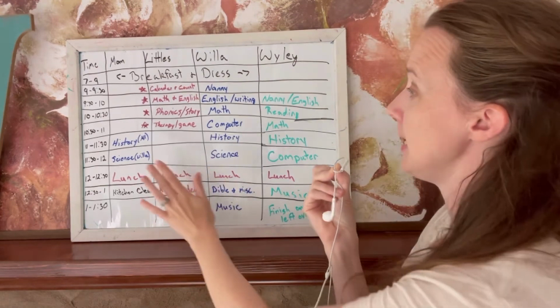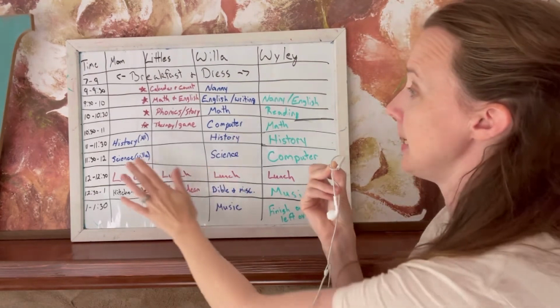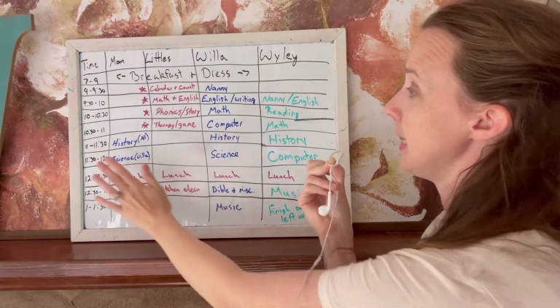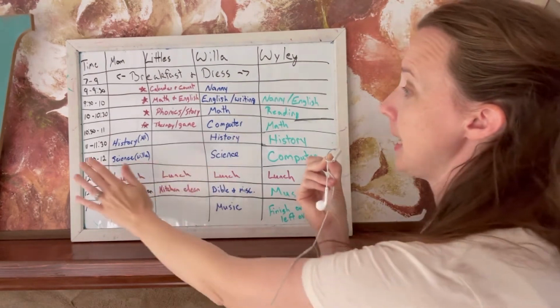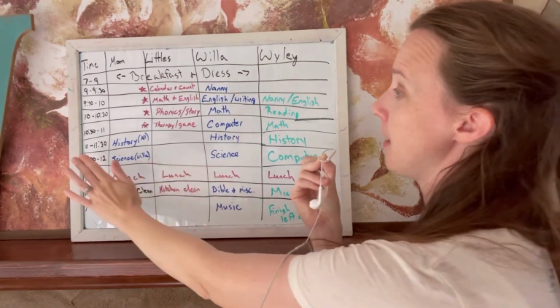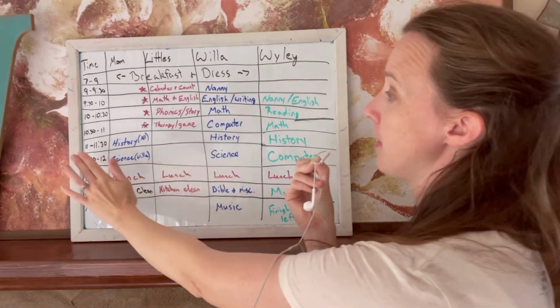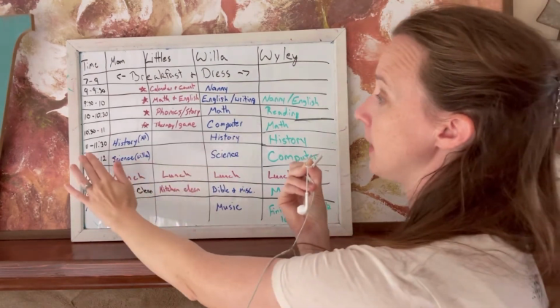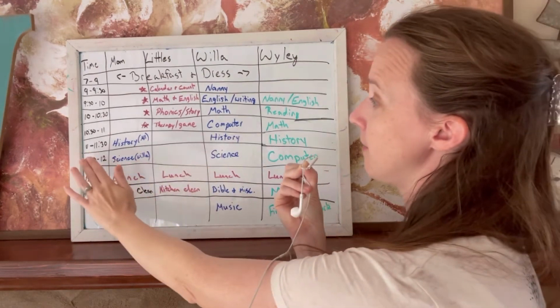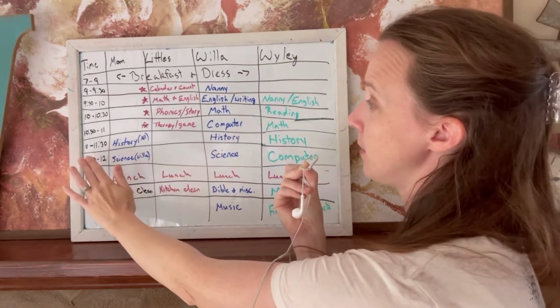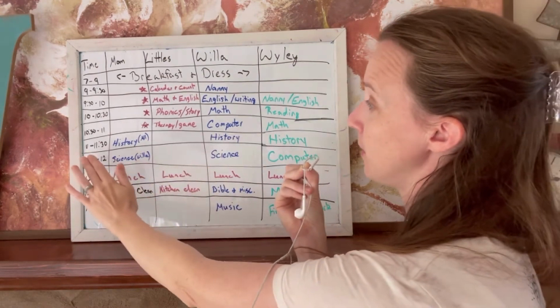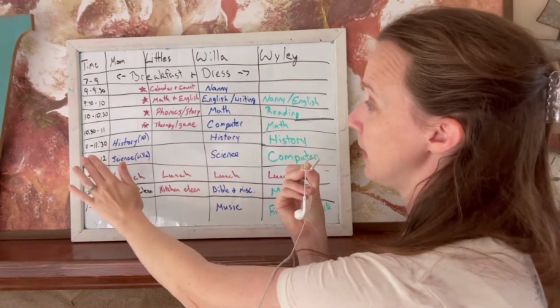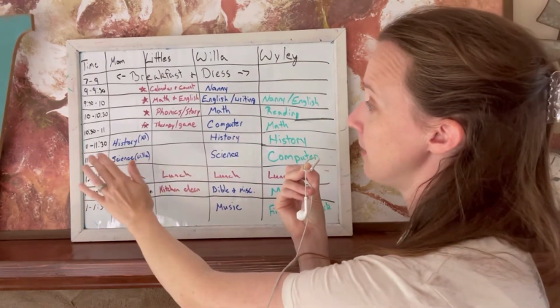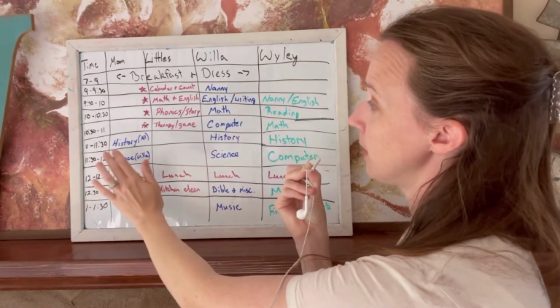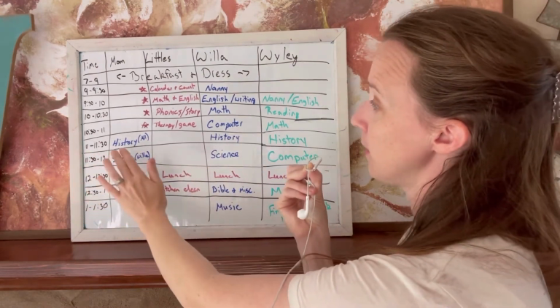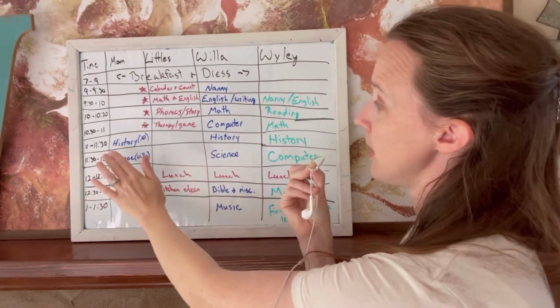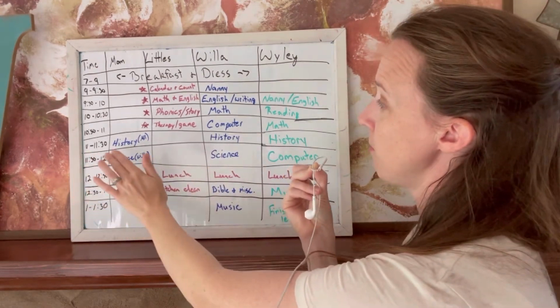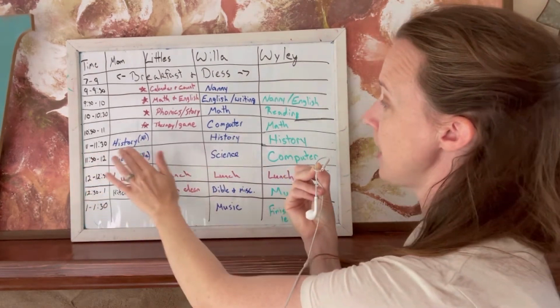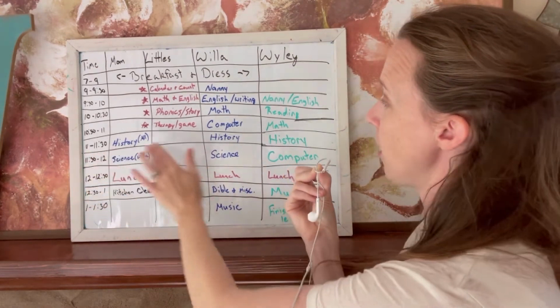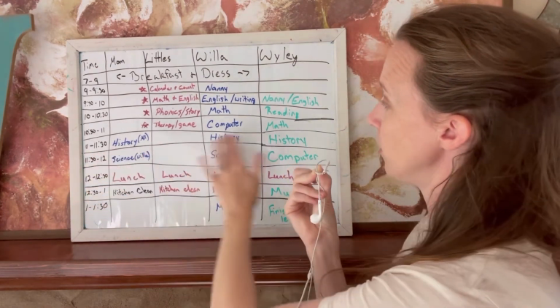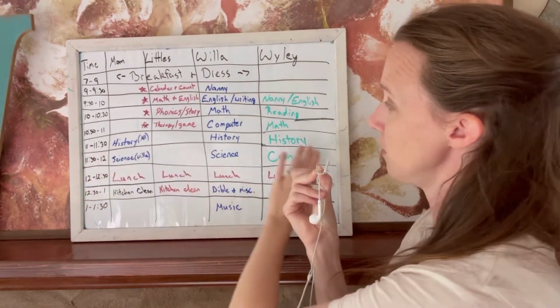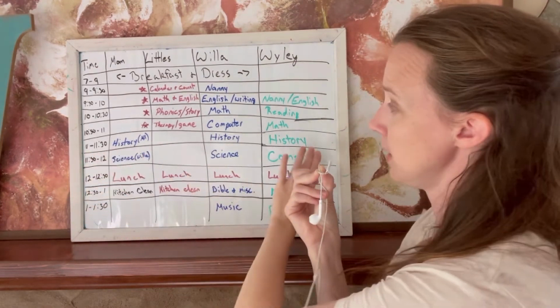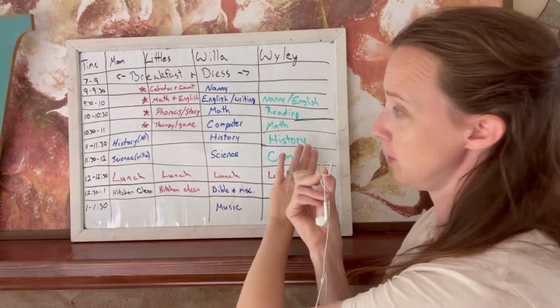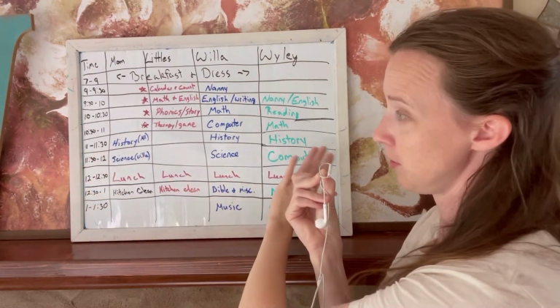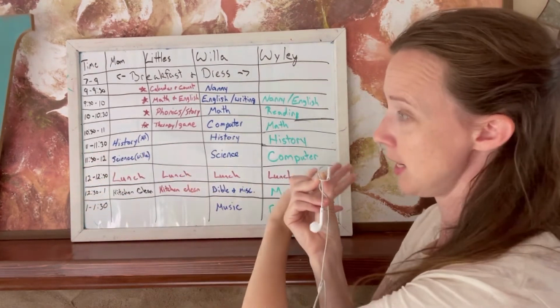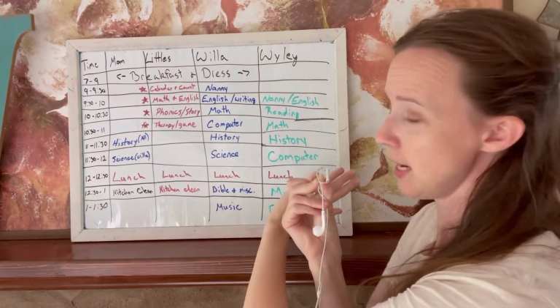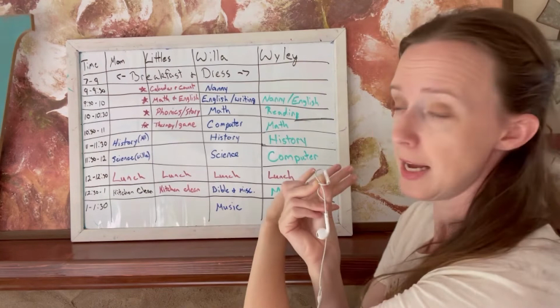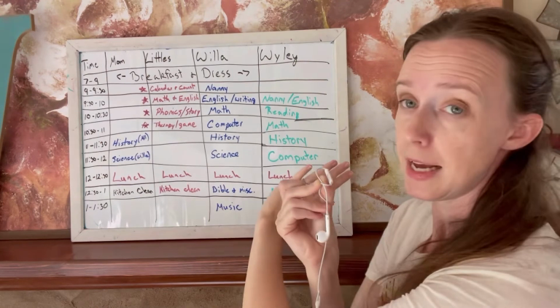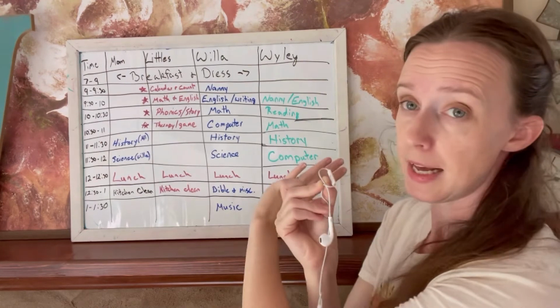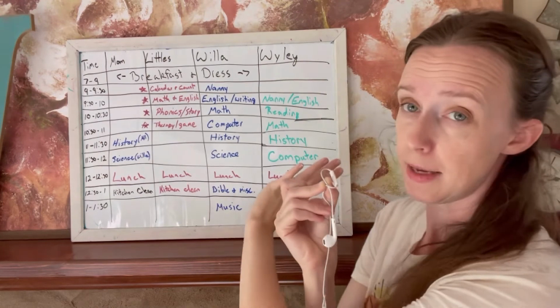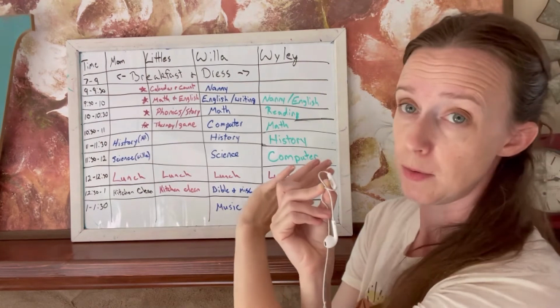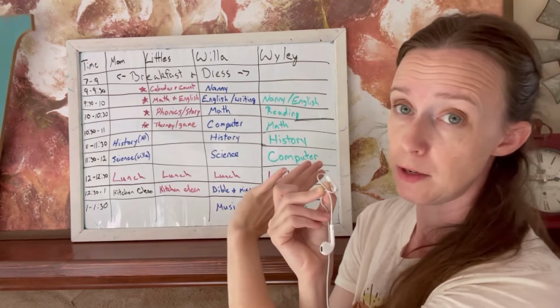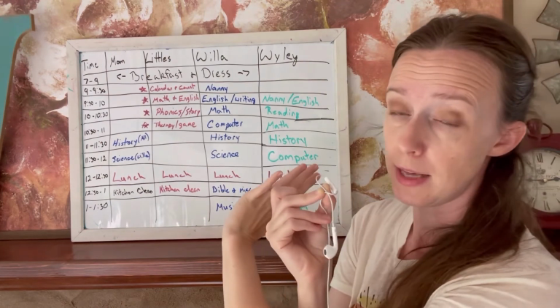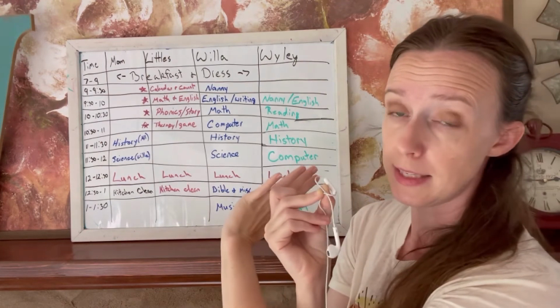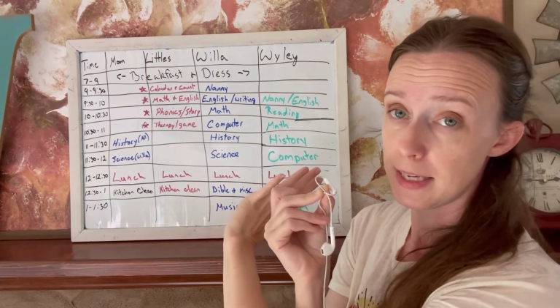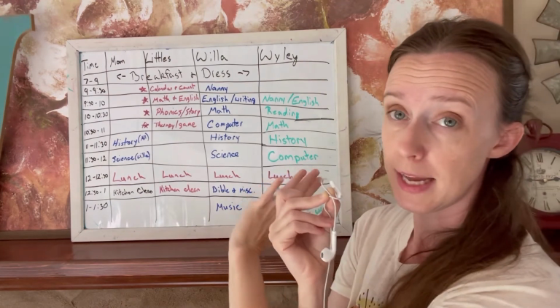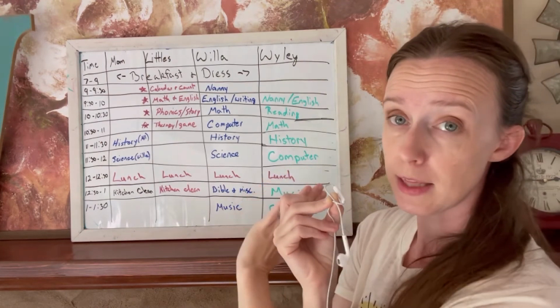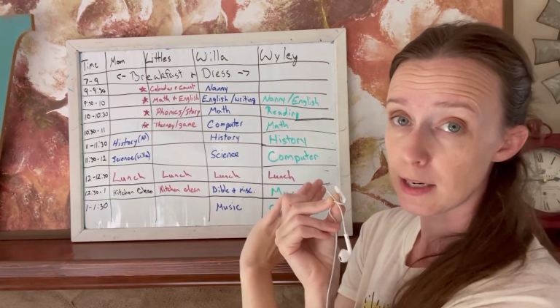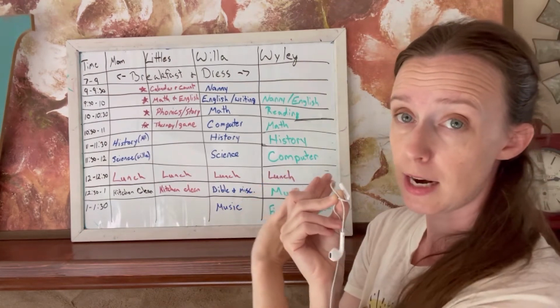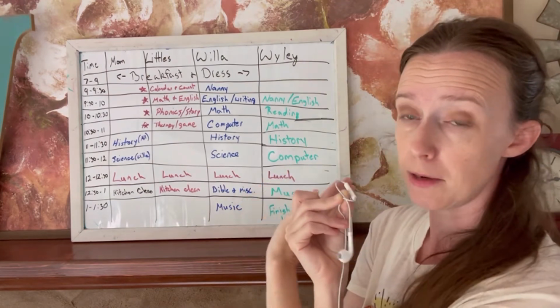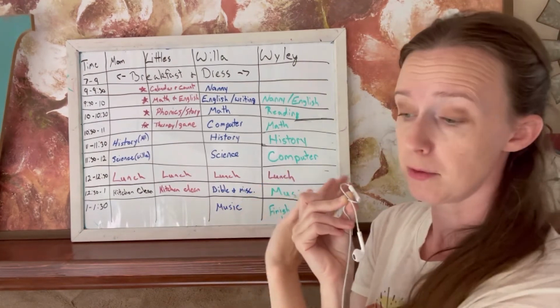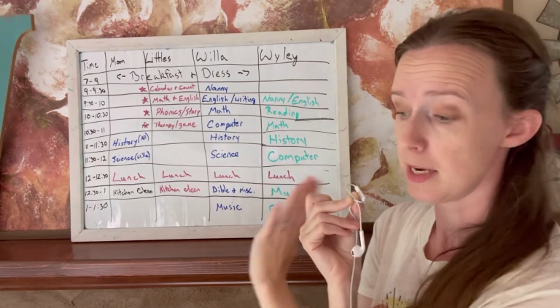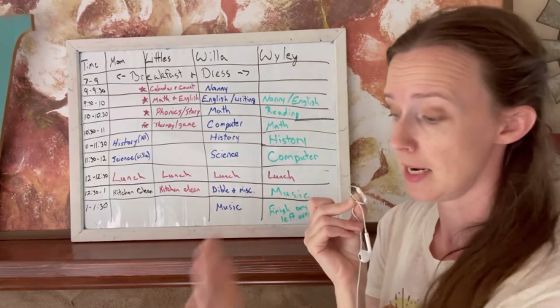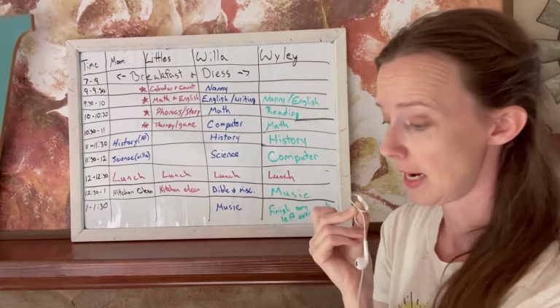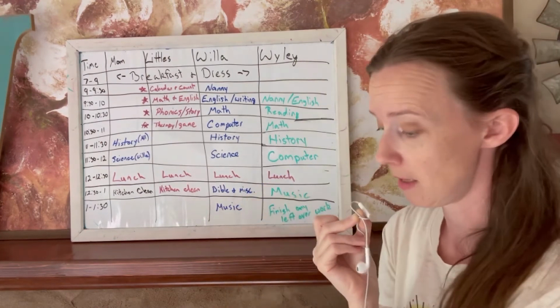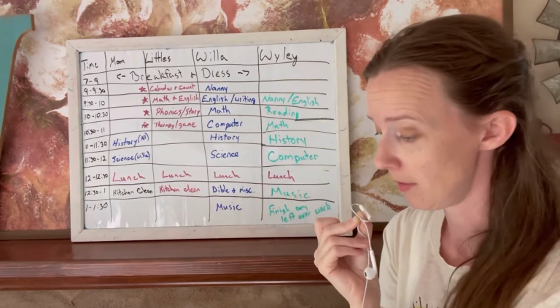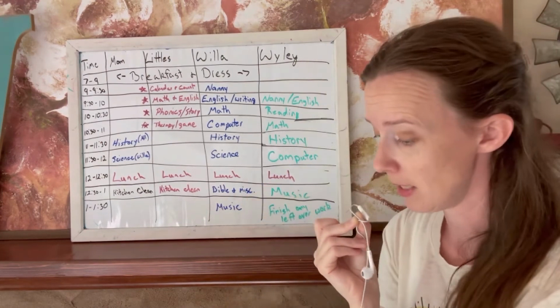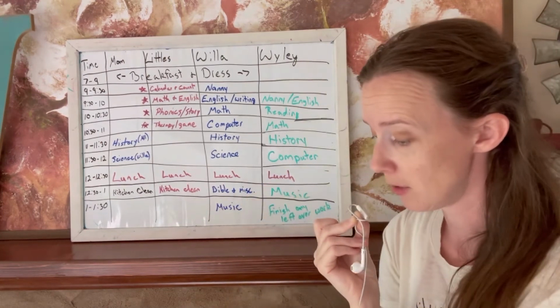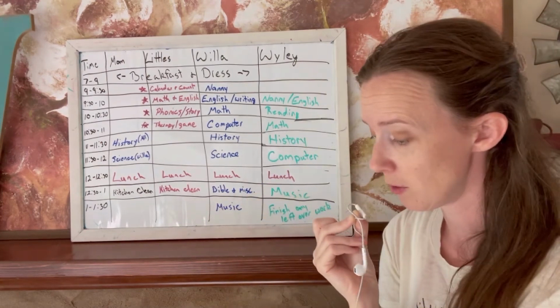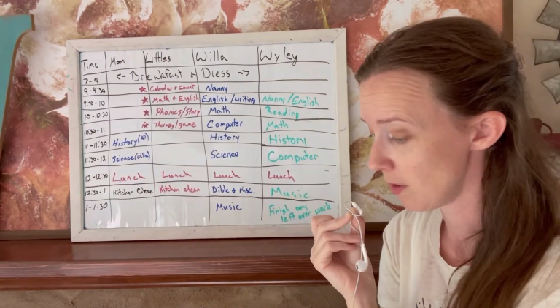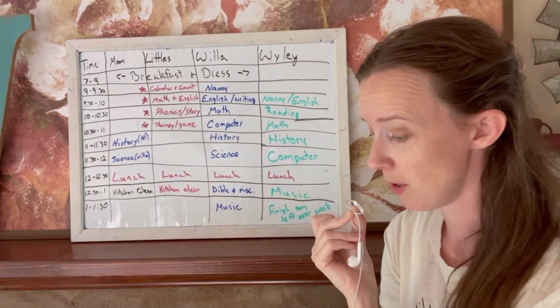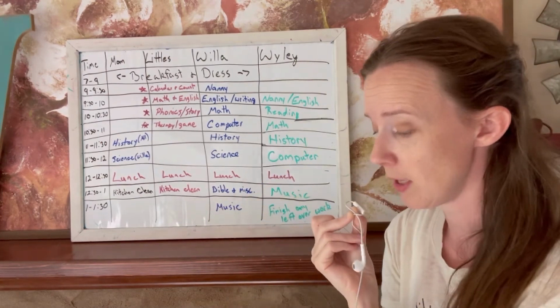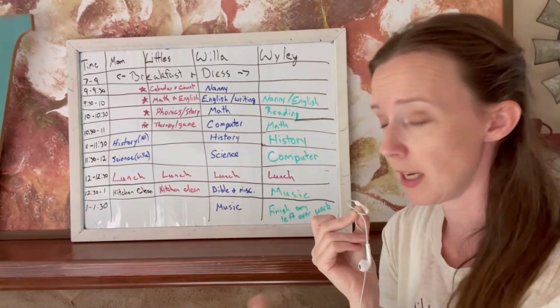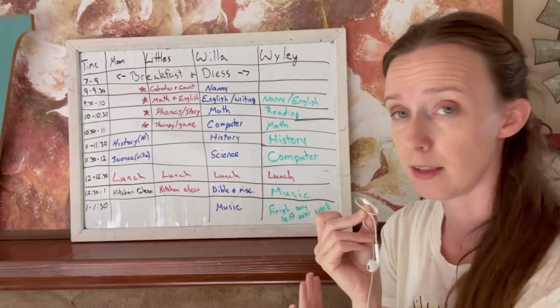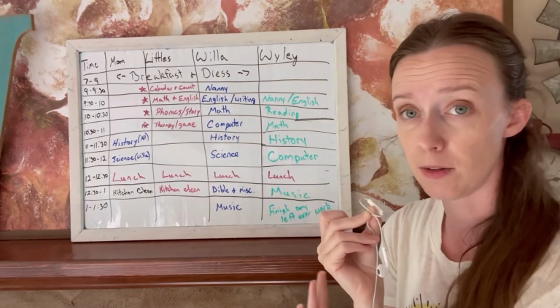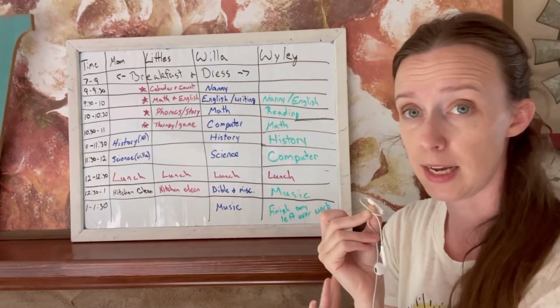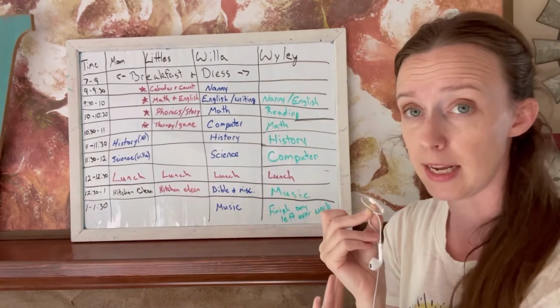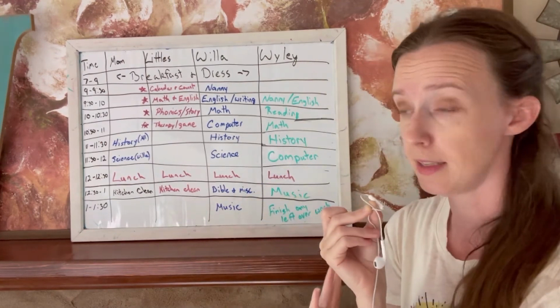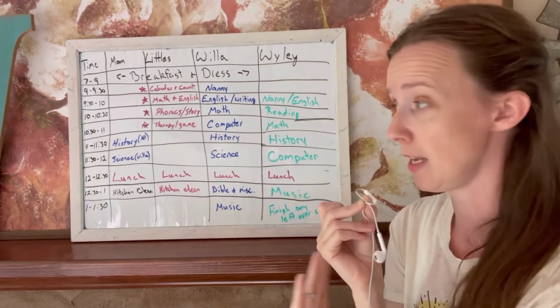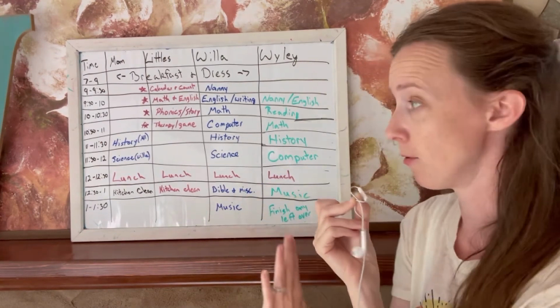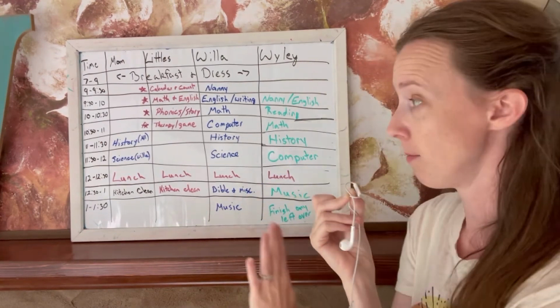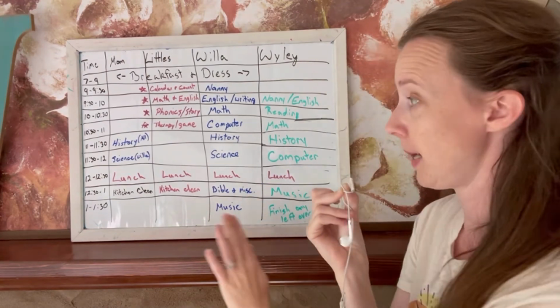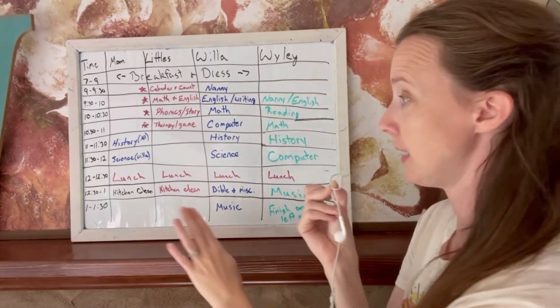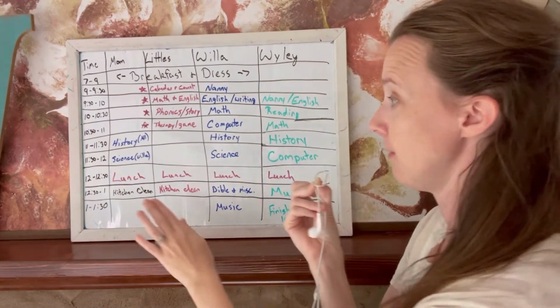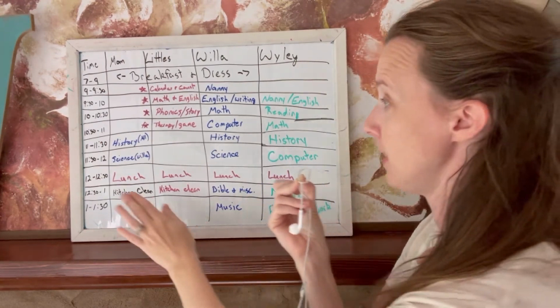Then eleven to eleven-thirty, we all do history together. I read out of a history book, so that is a group activity.